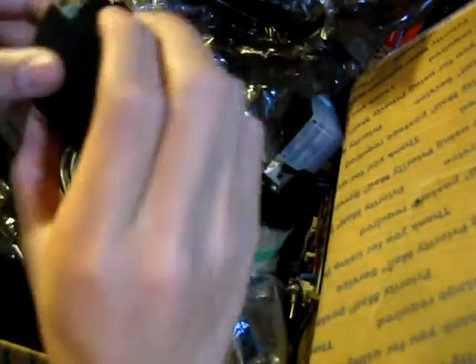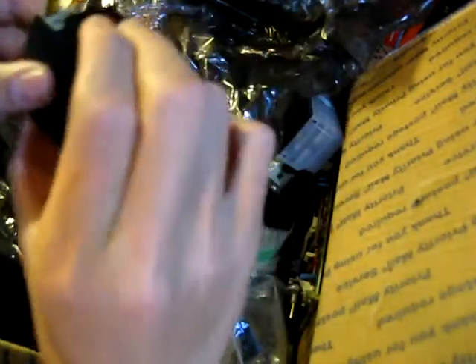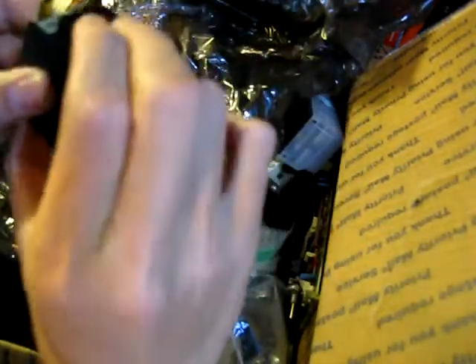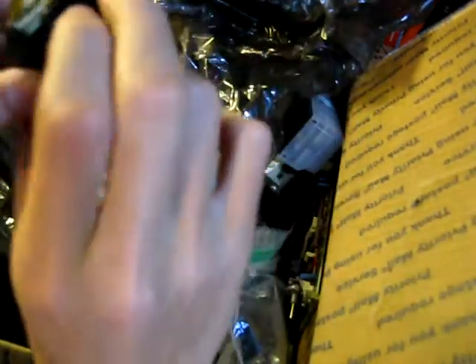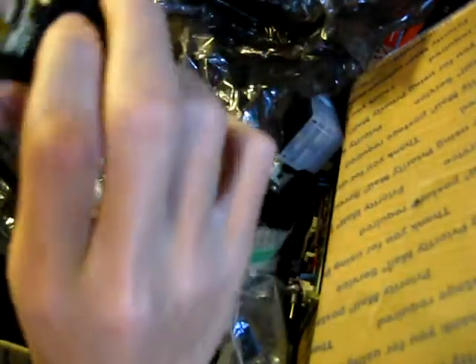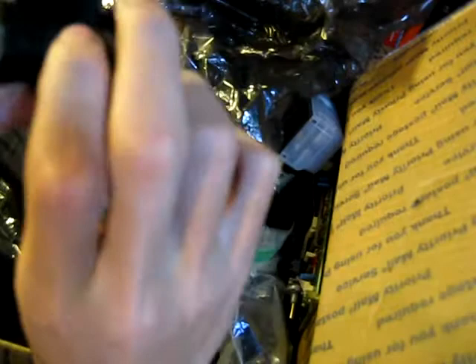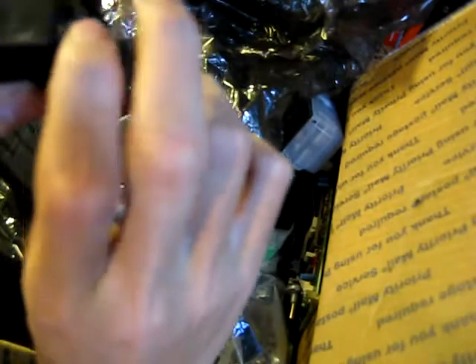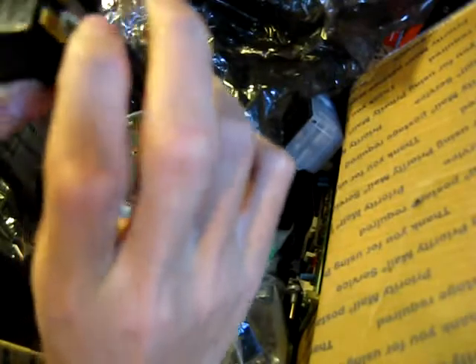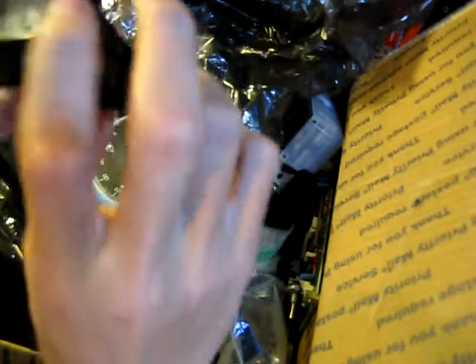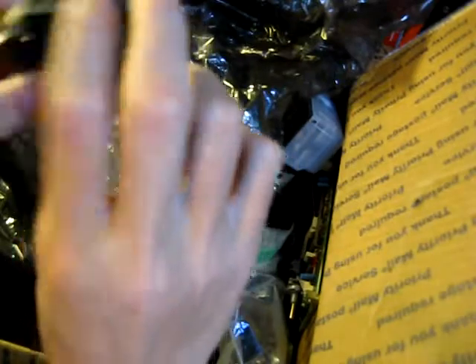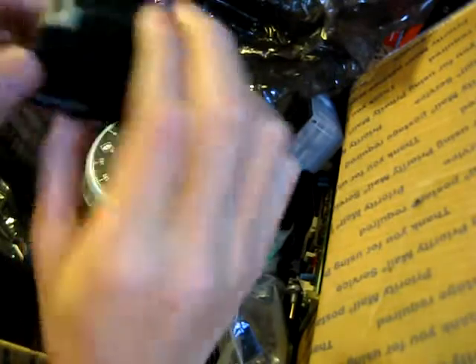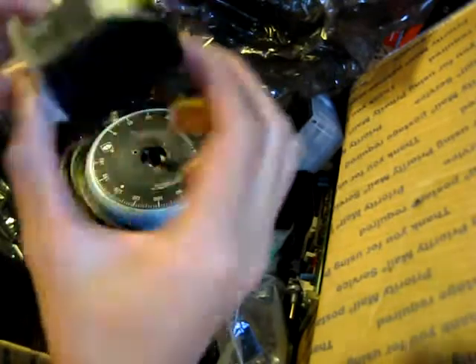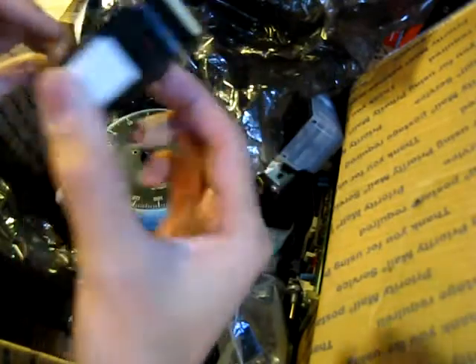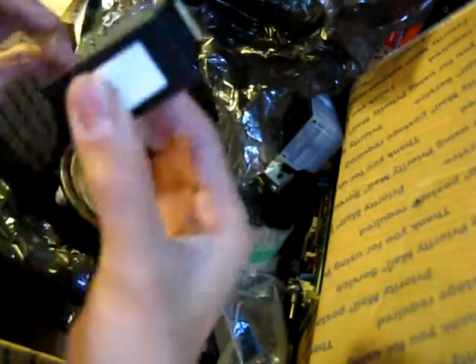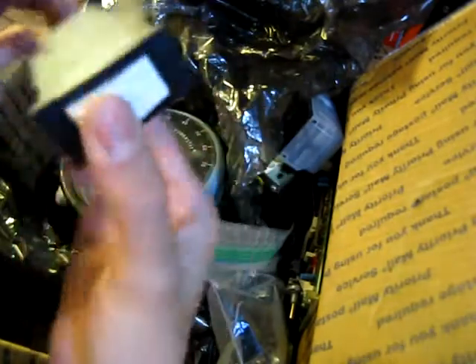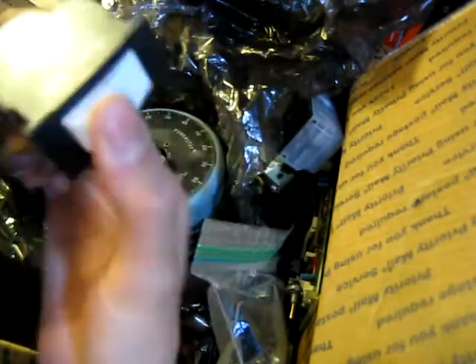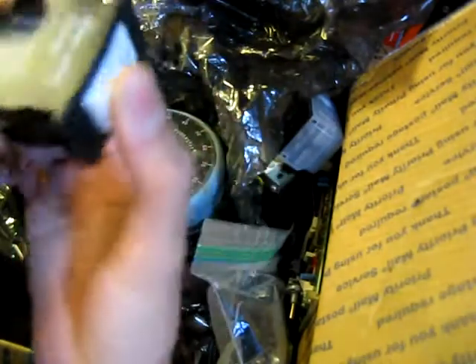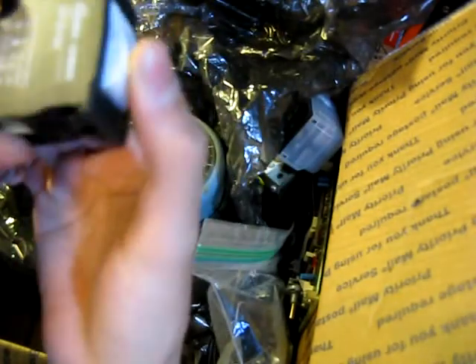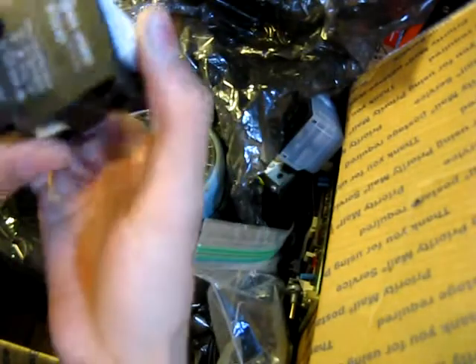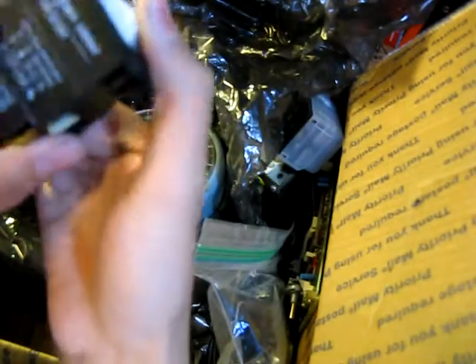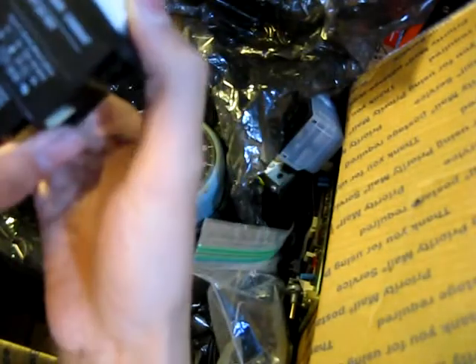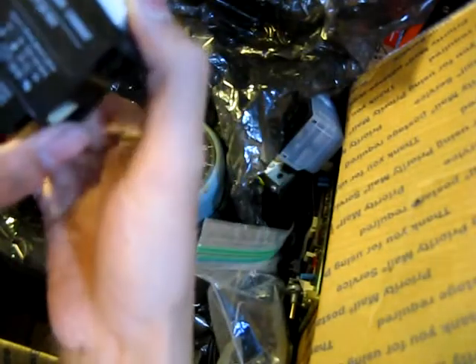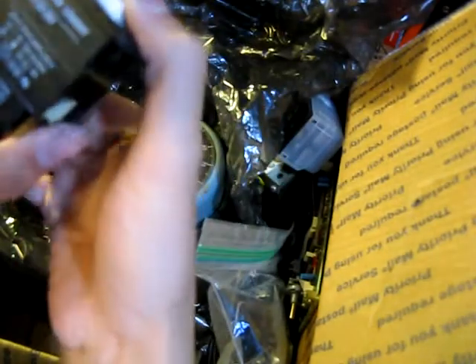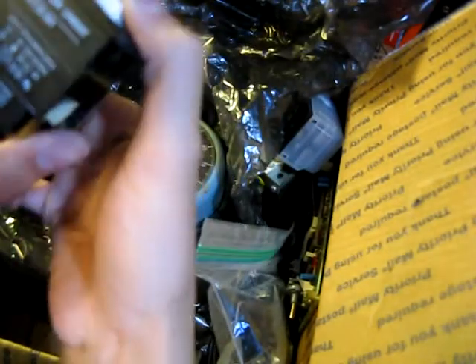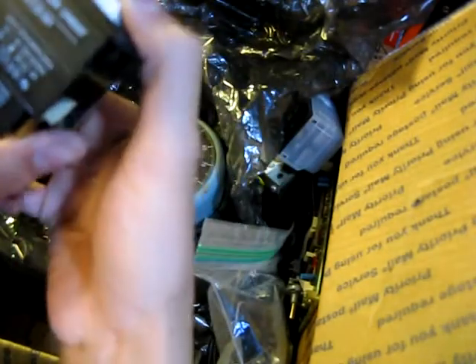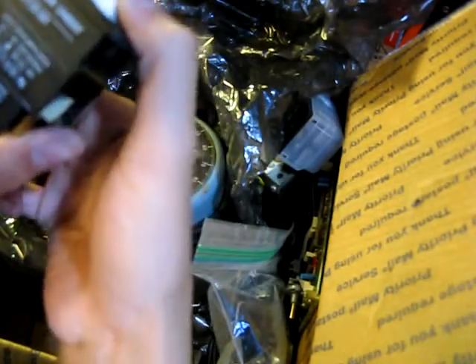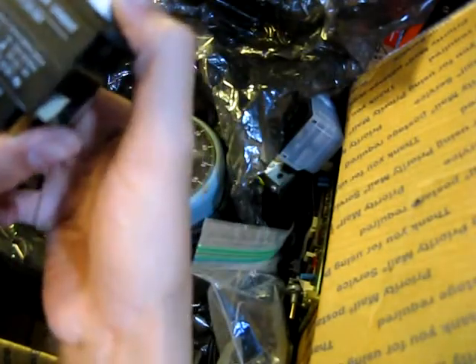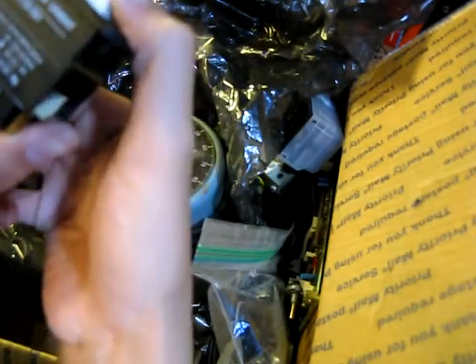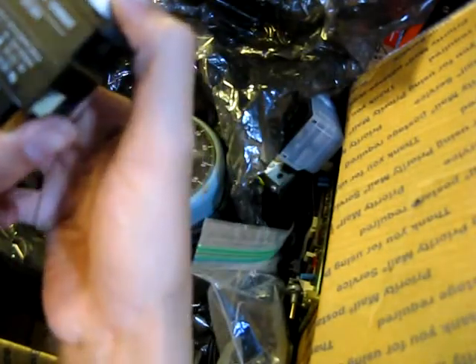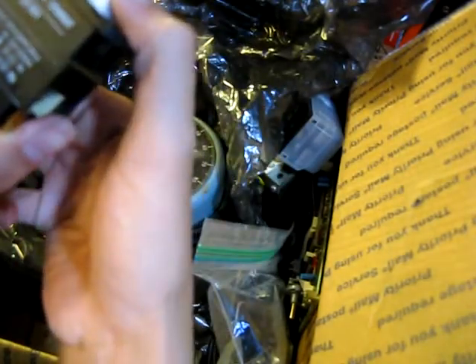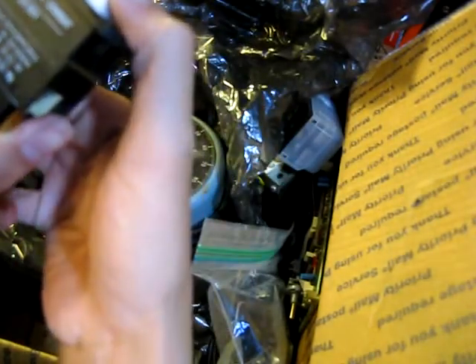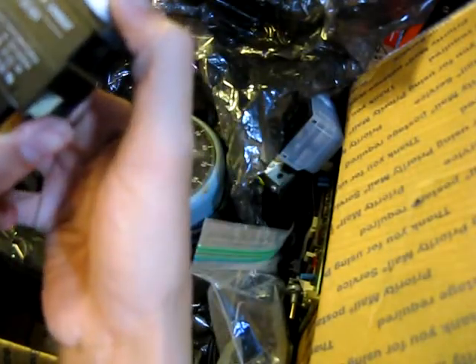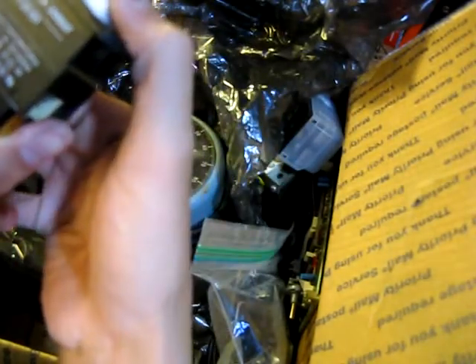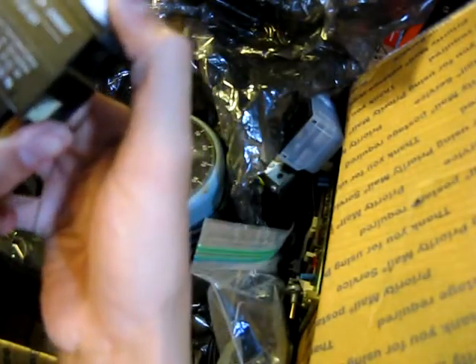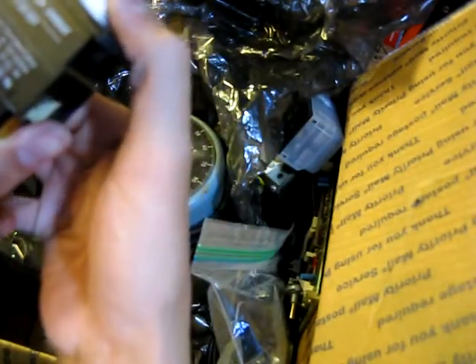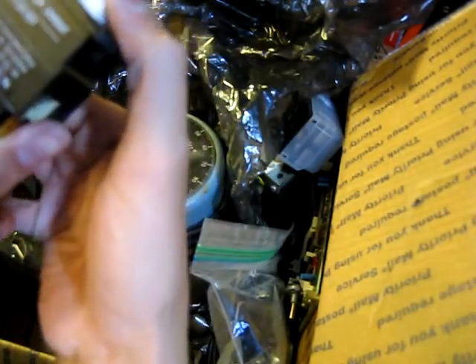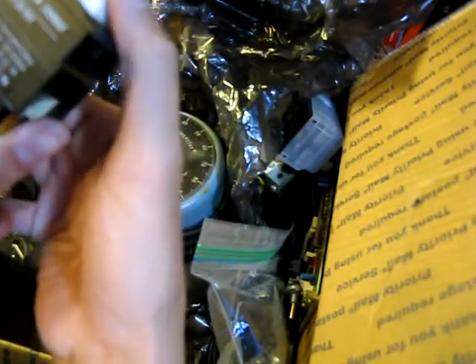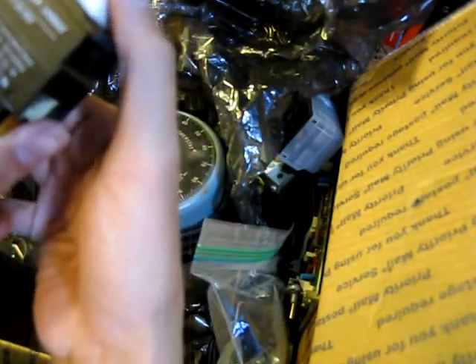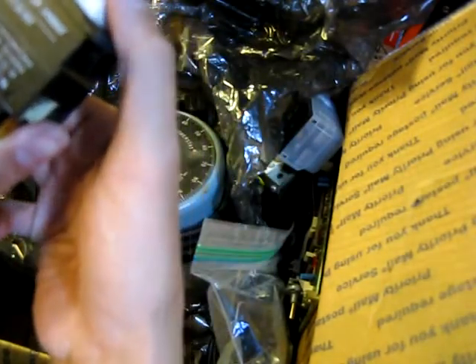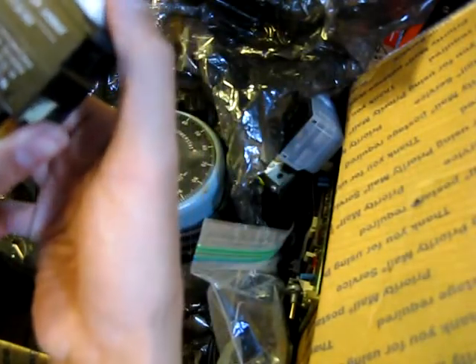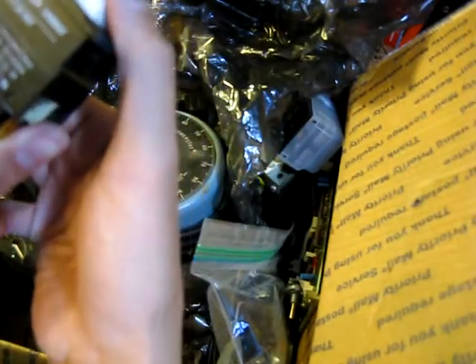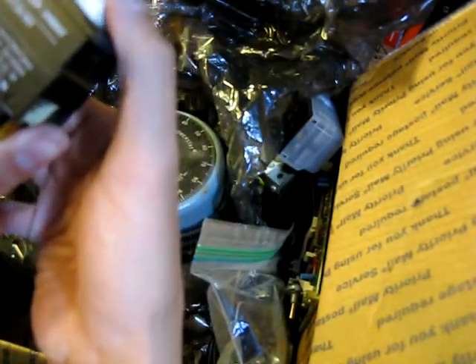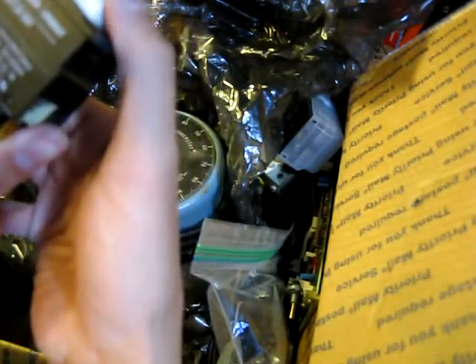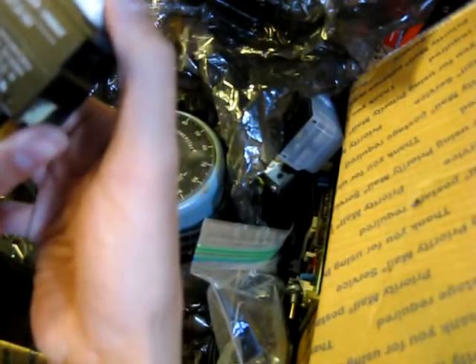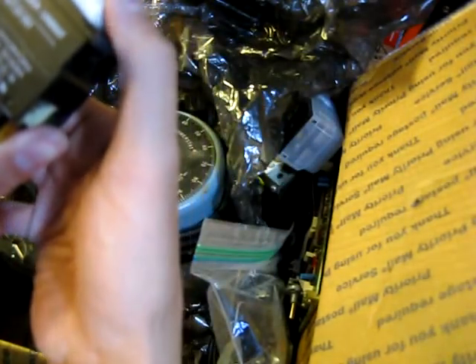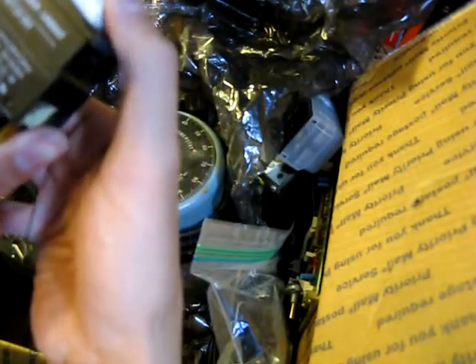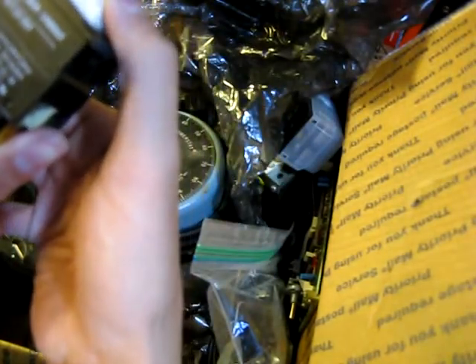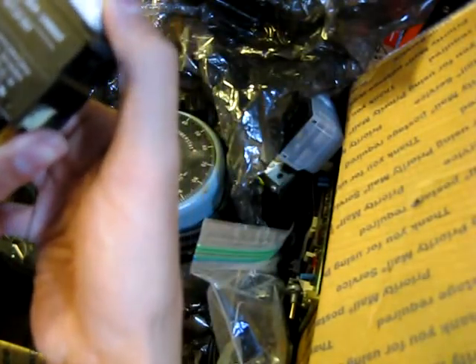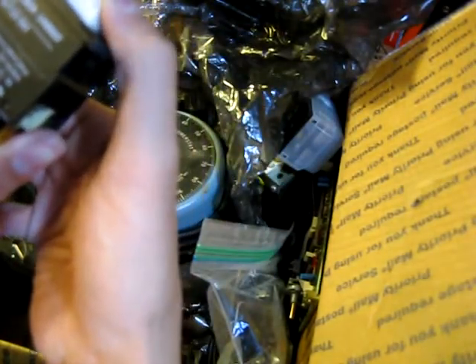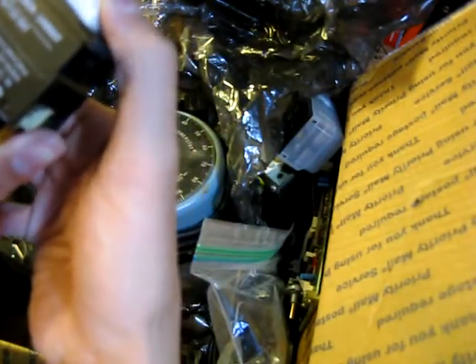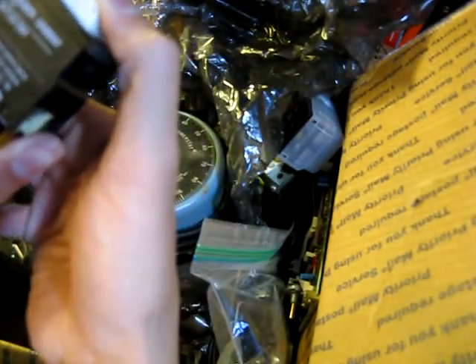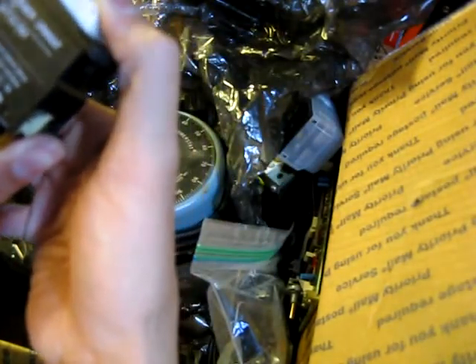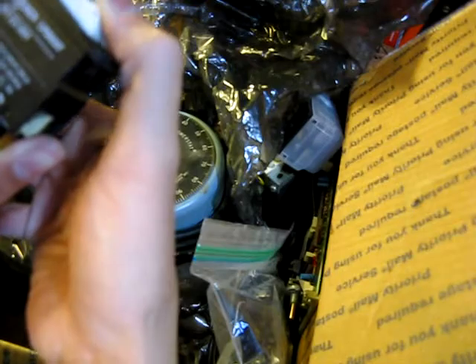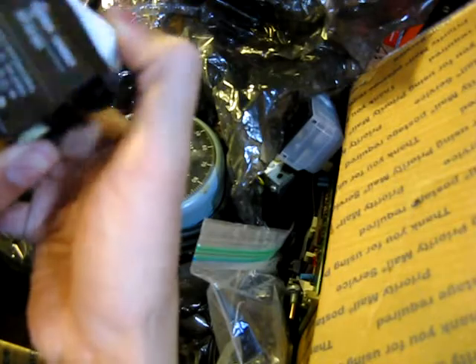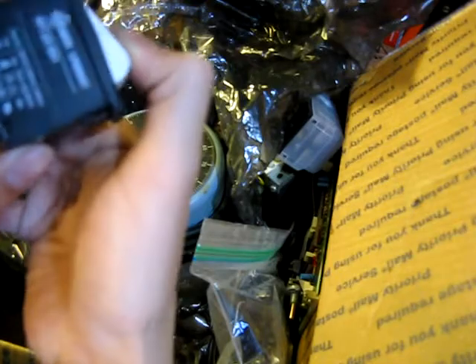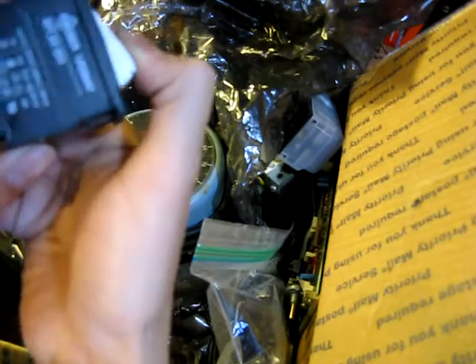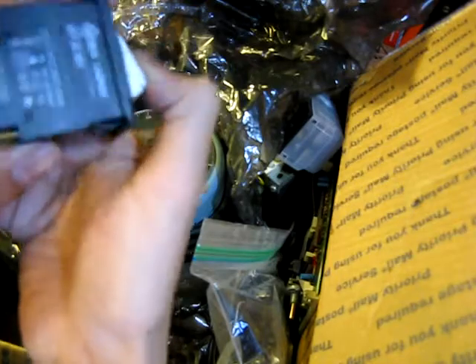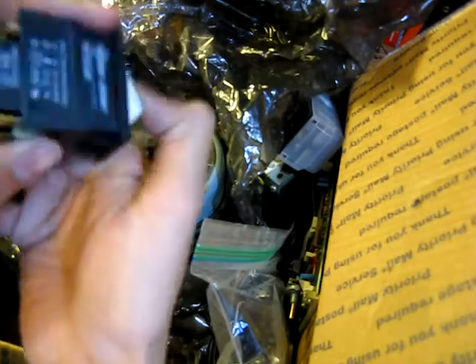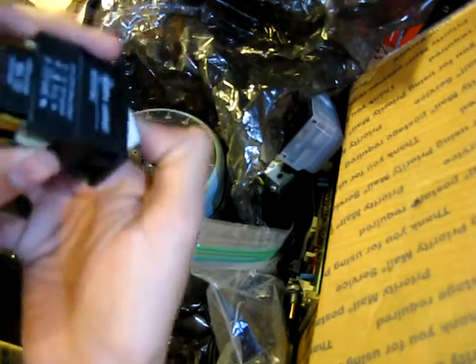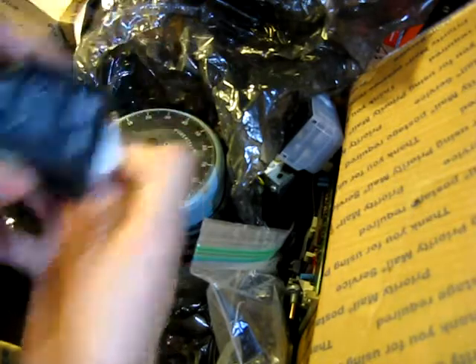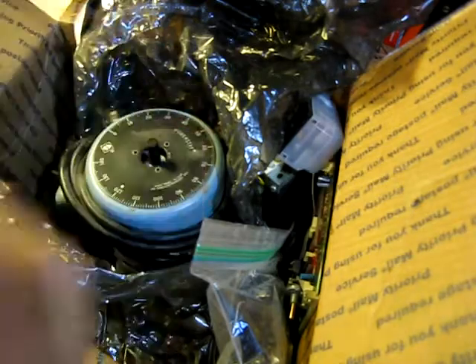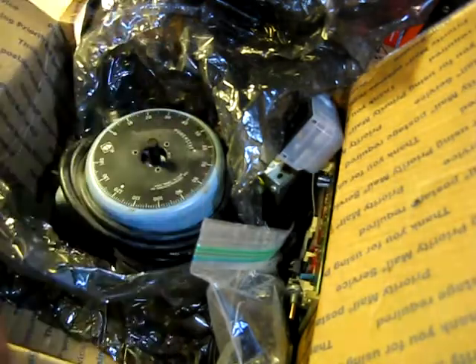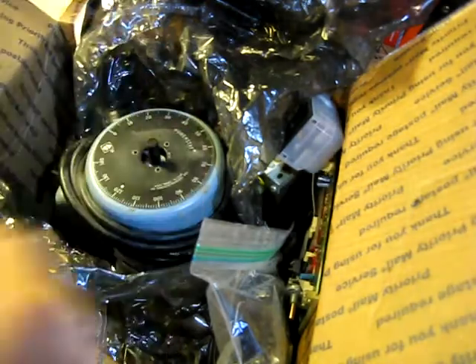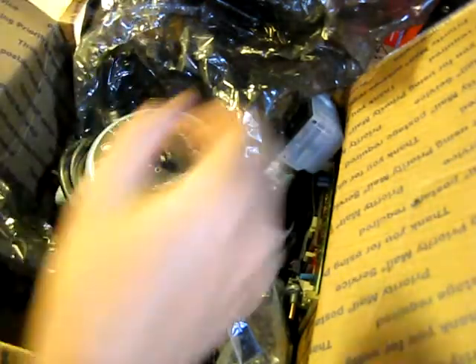Looks like a switch. Or a... fuse something? I don't know.